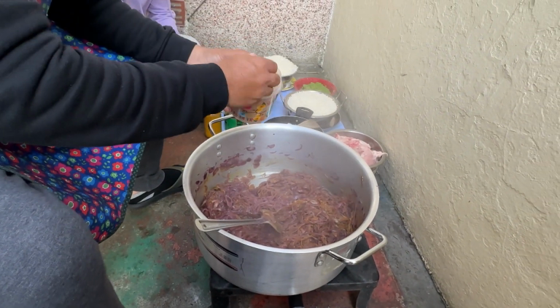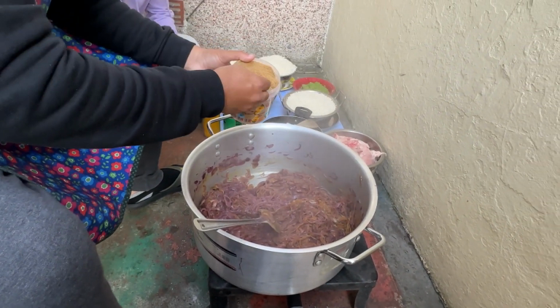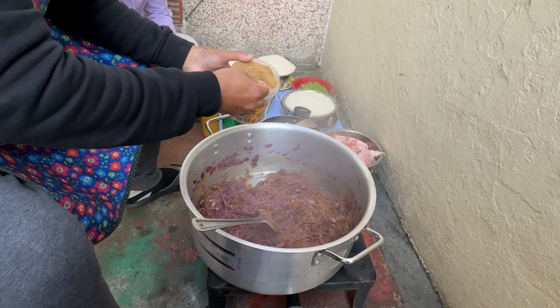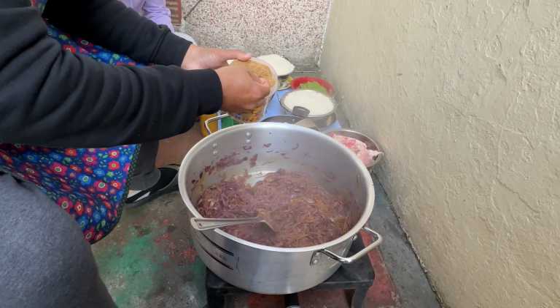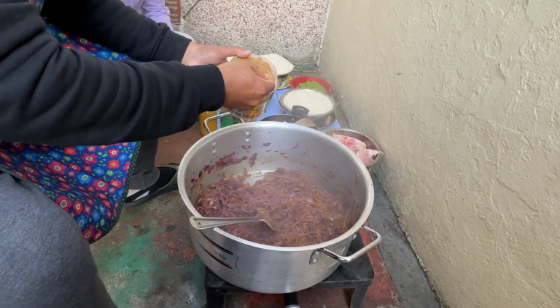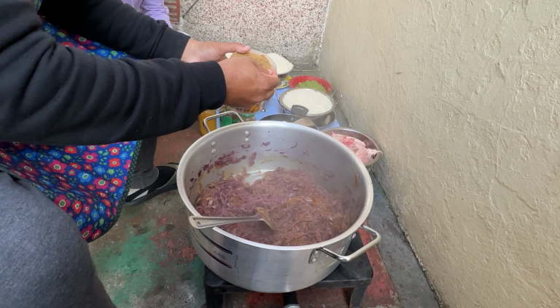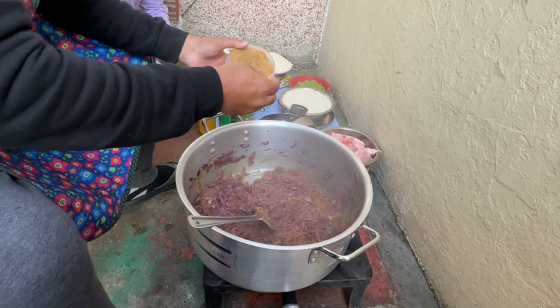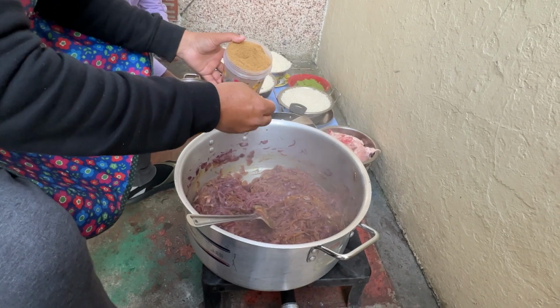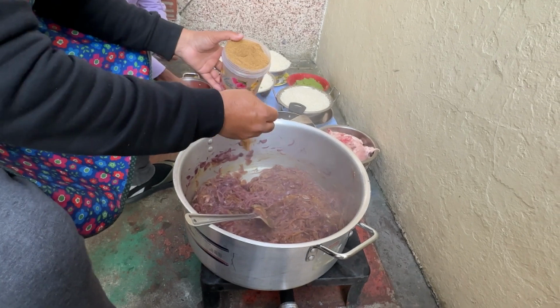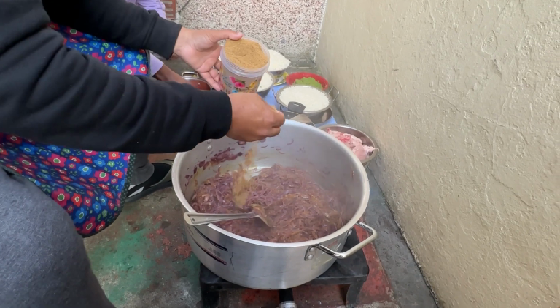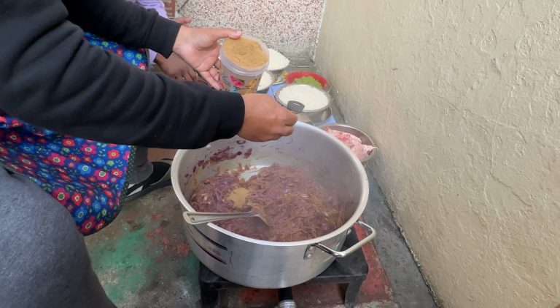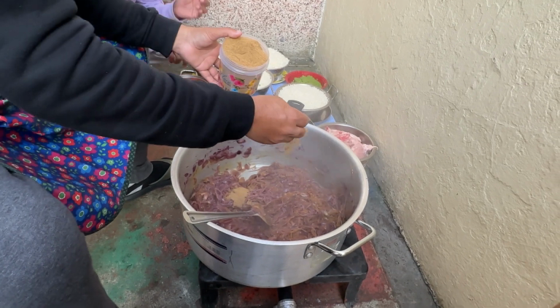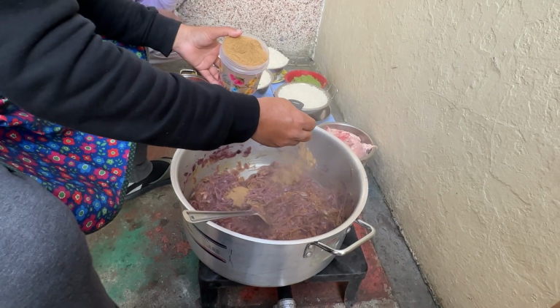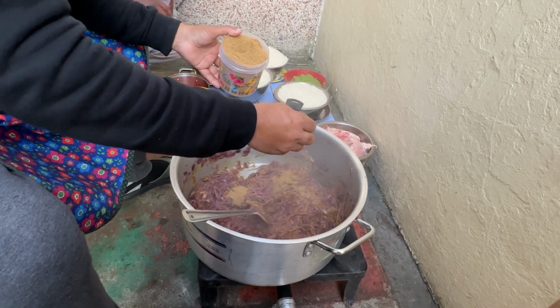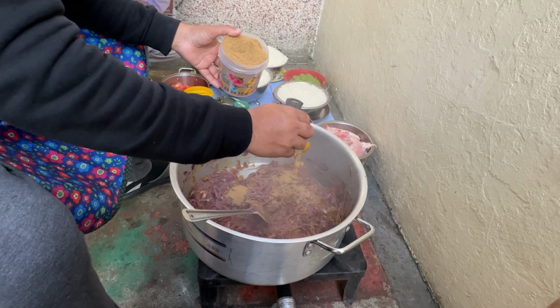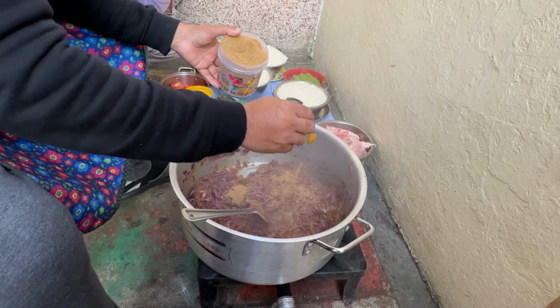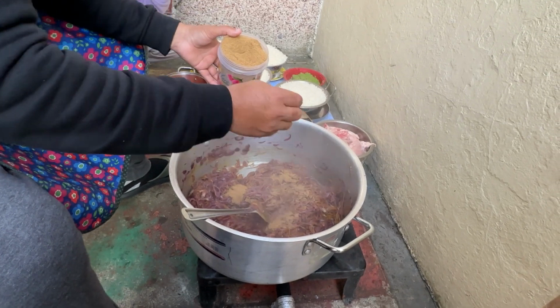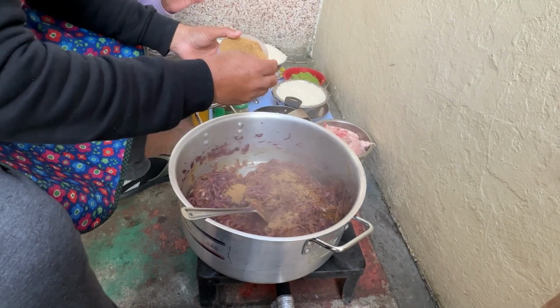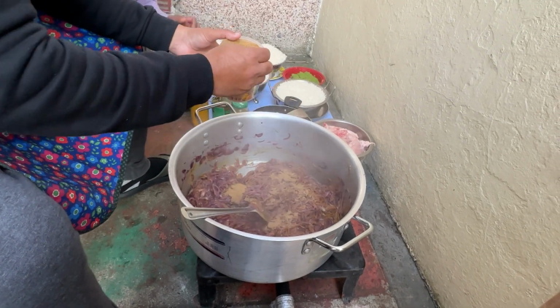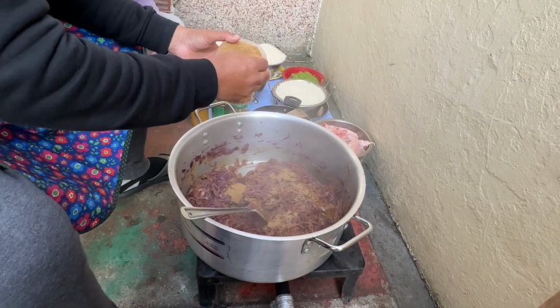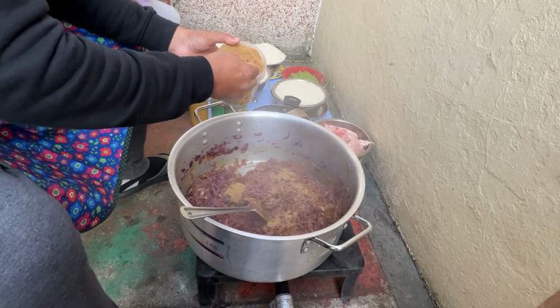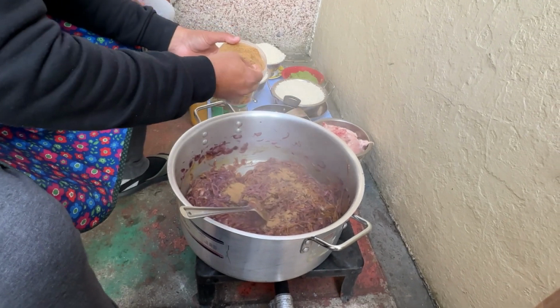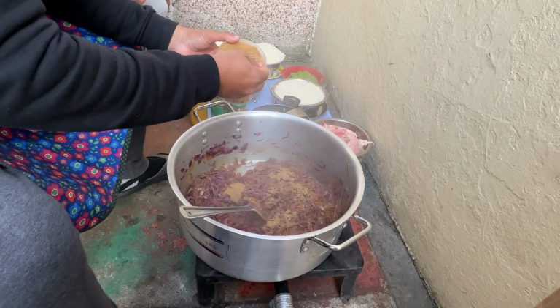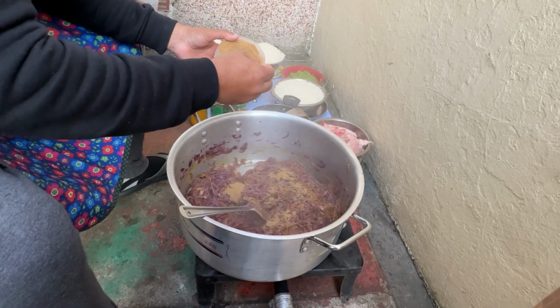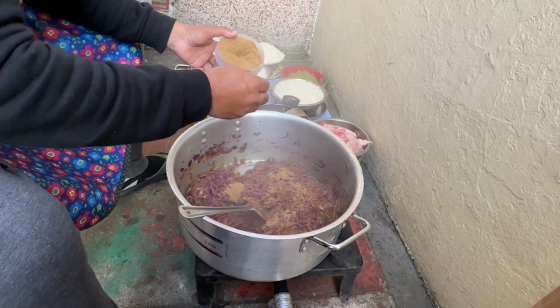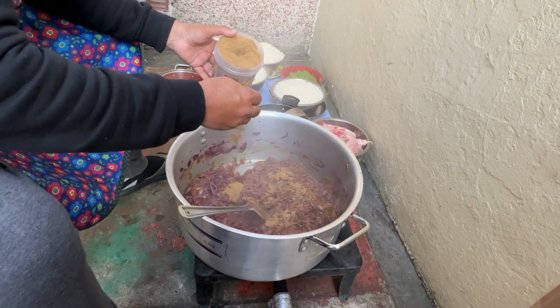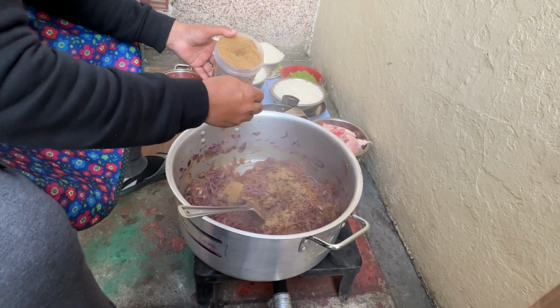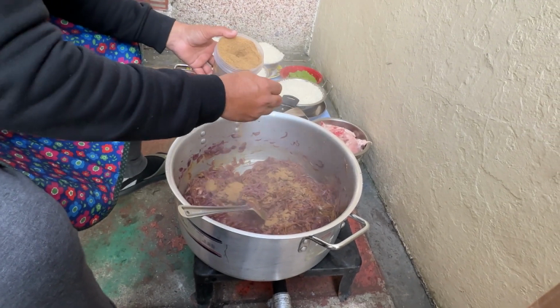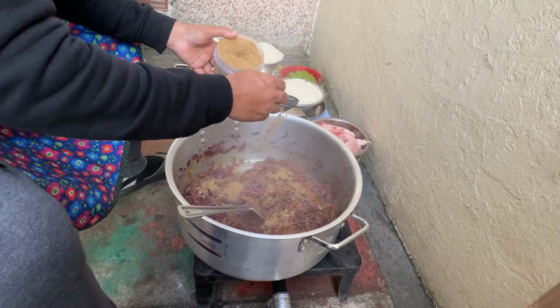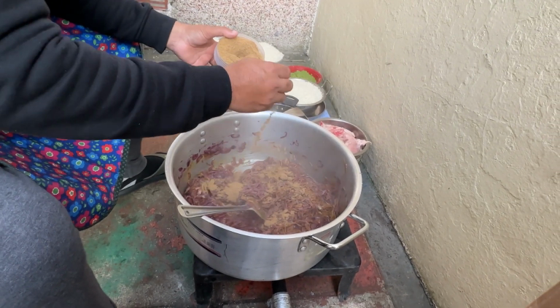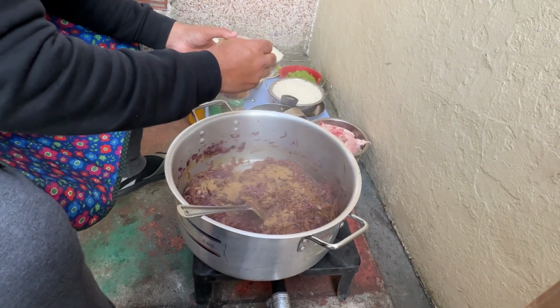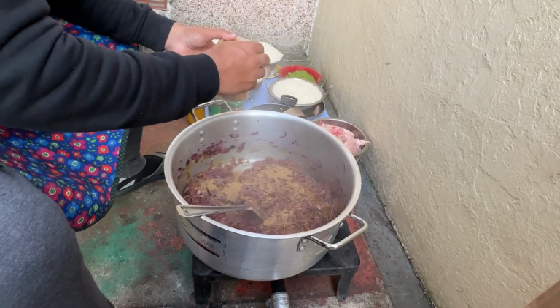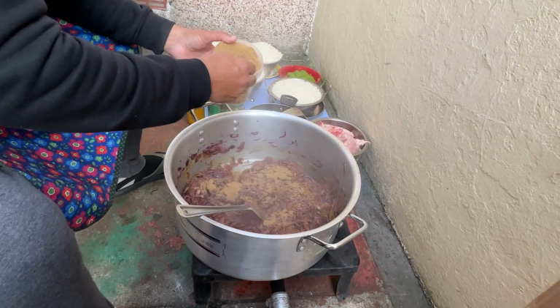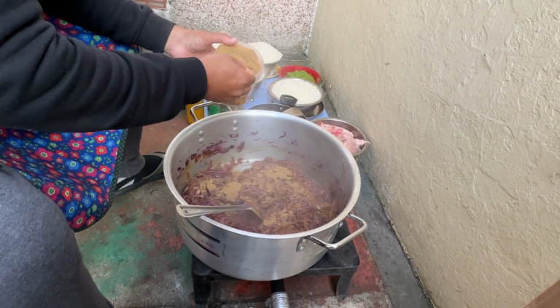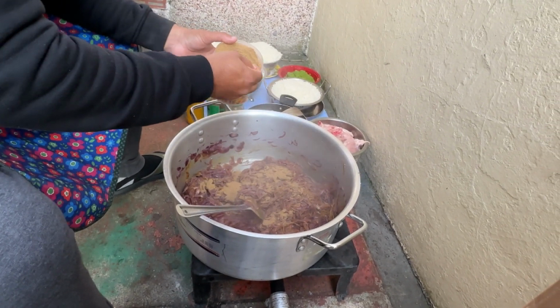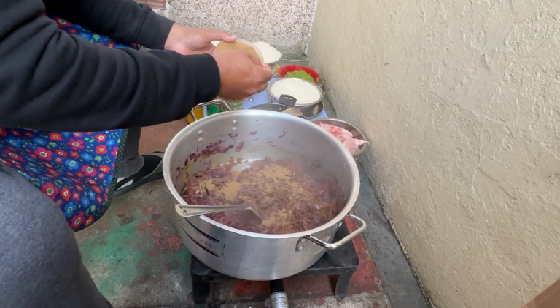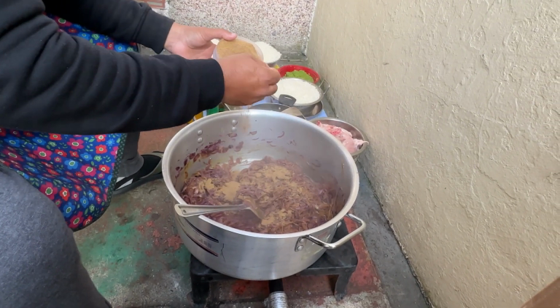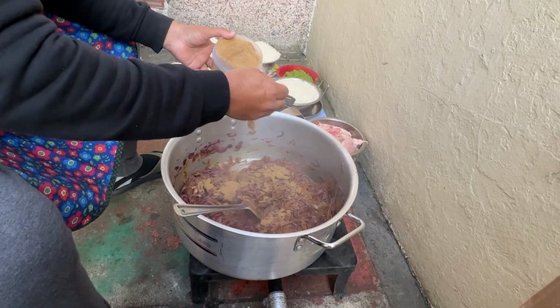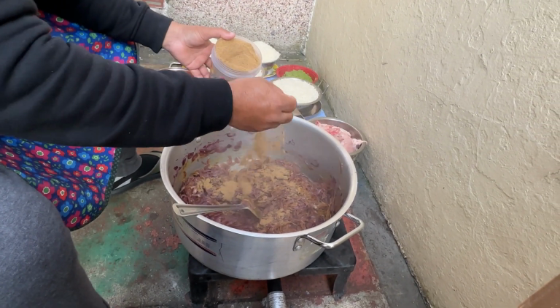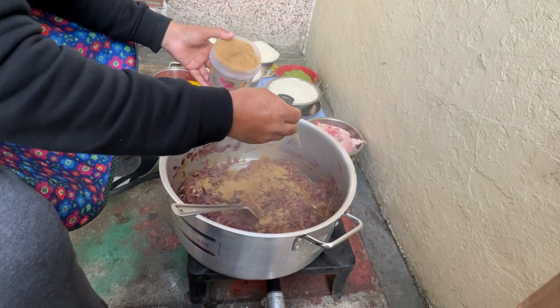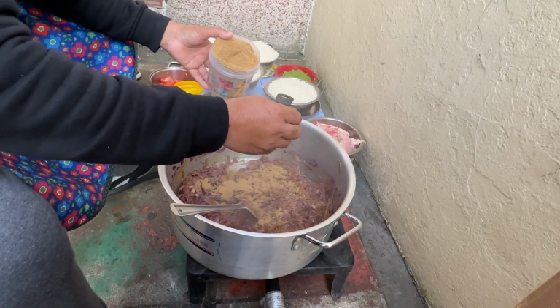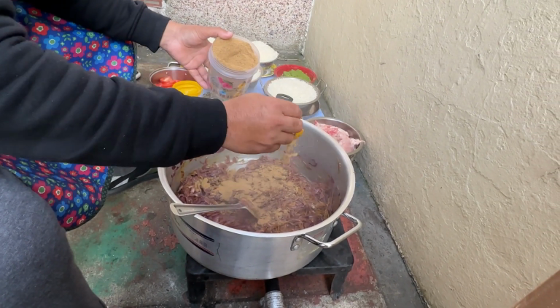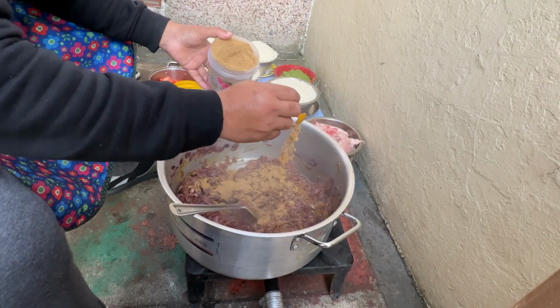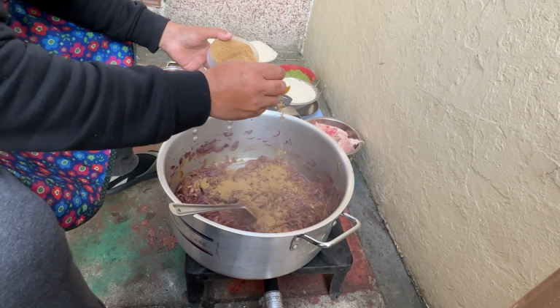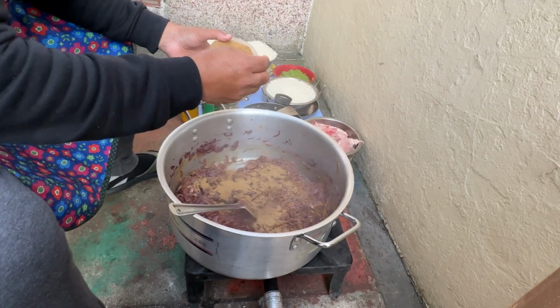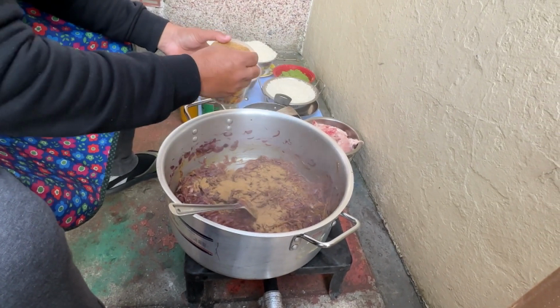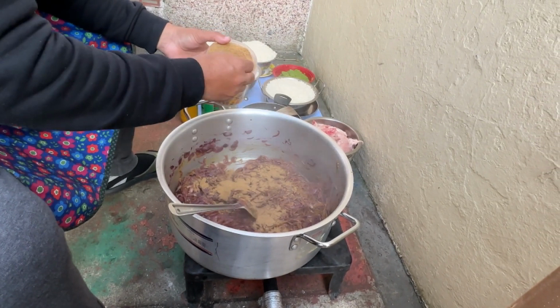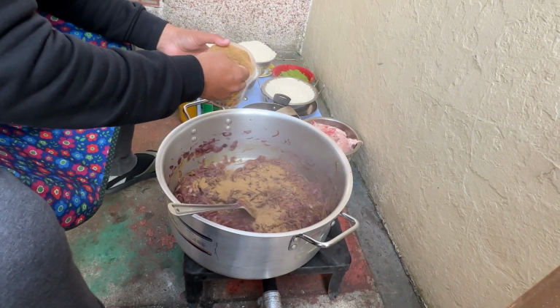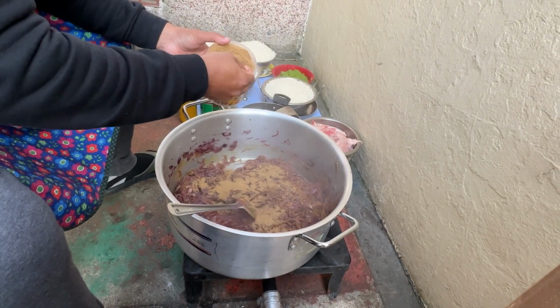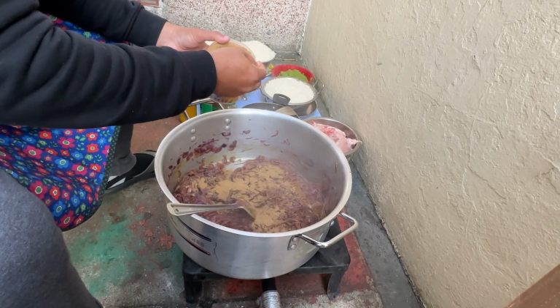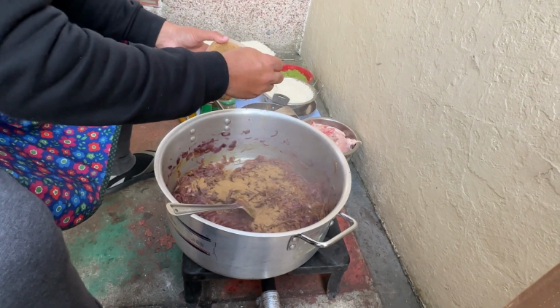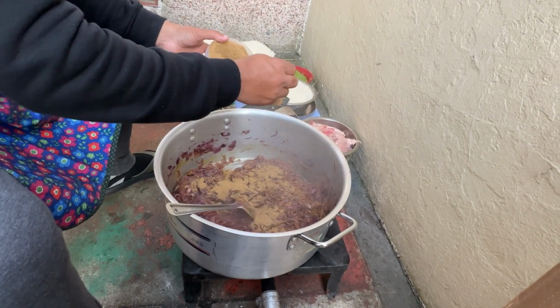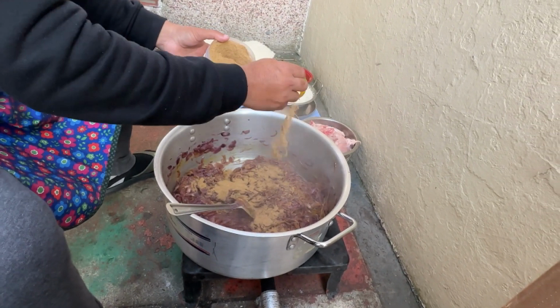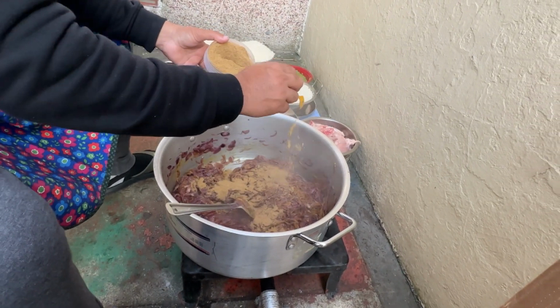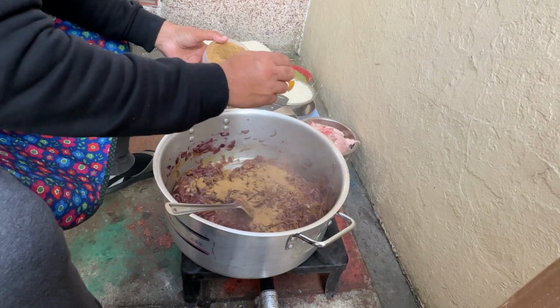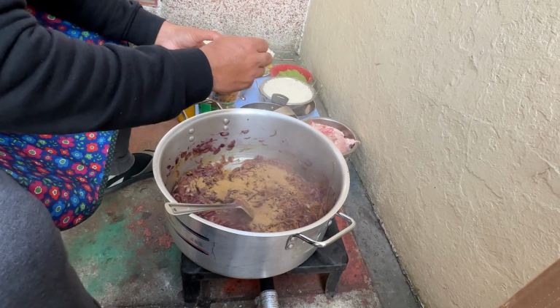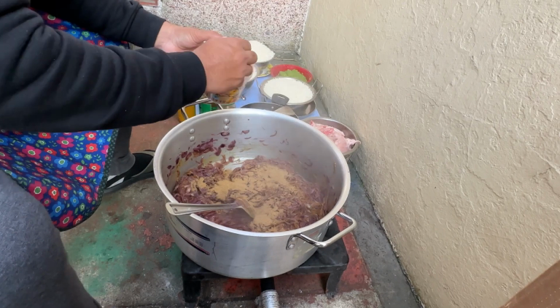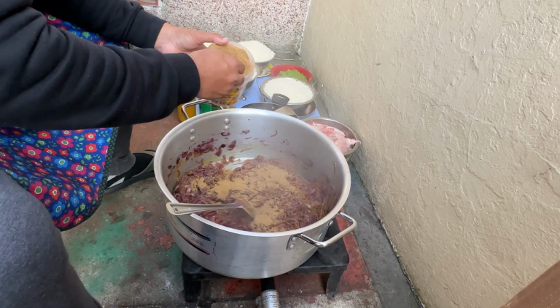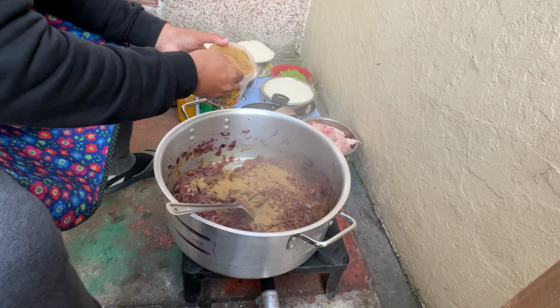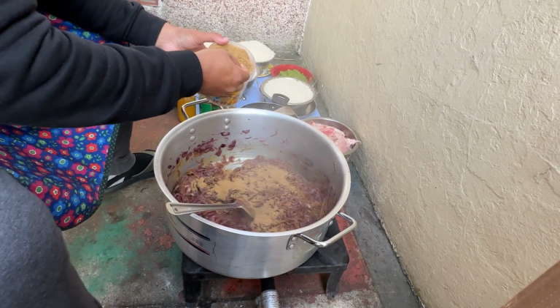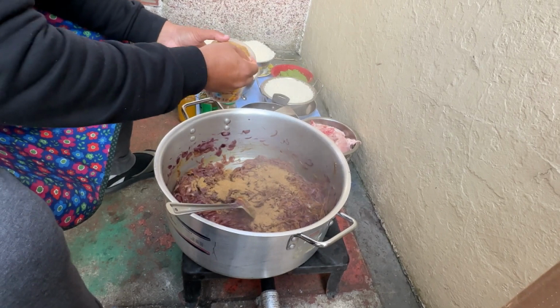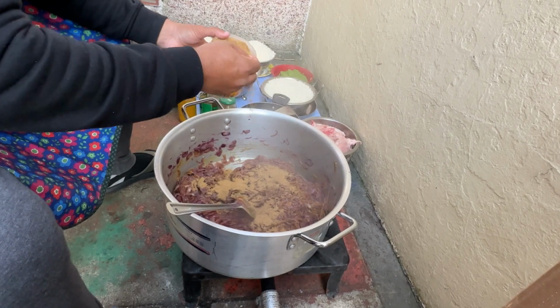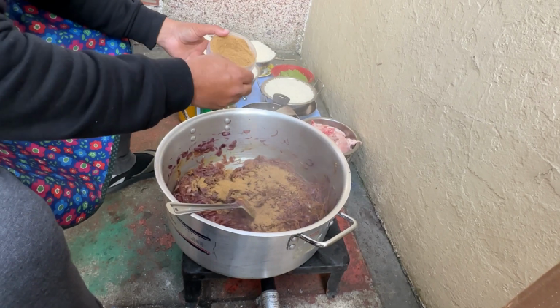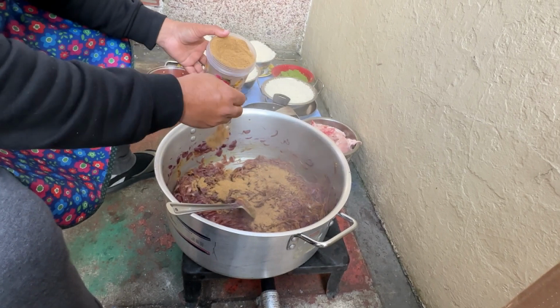To make the rice, I'll make the rice with this. So make the rice well with the rice and the seeds.